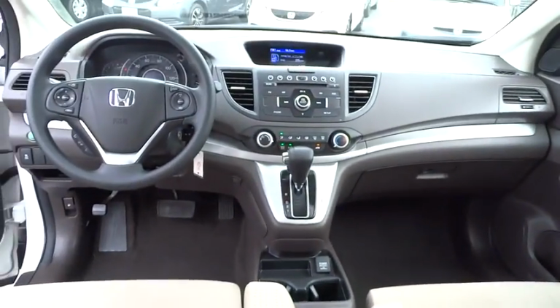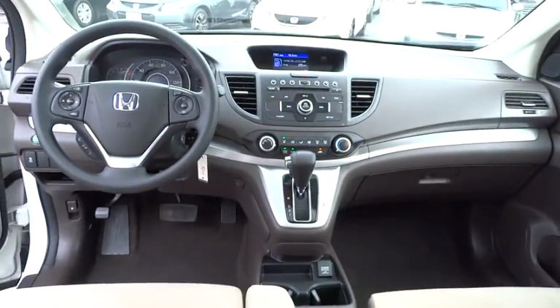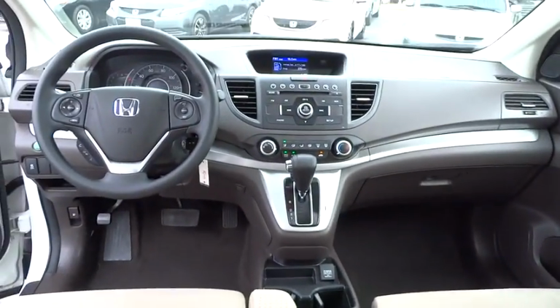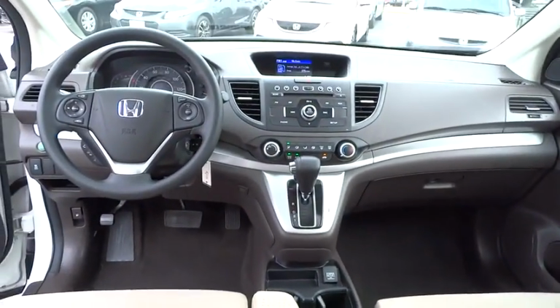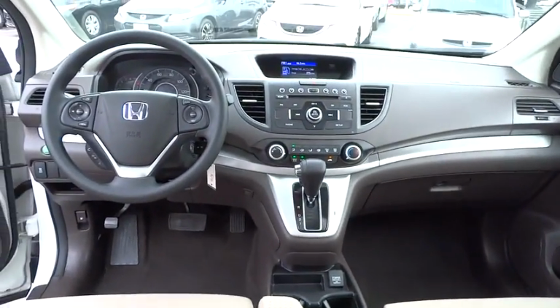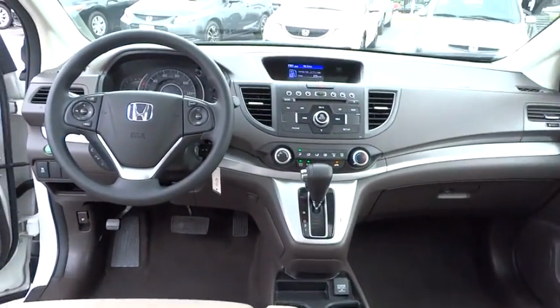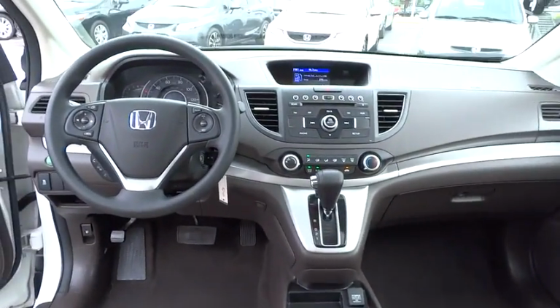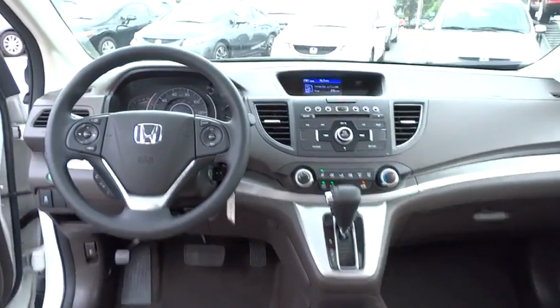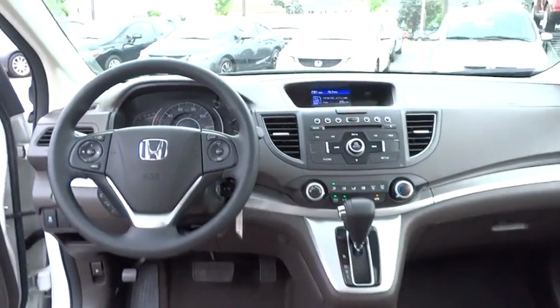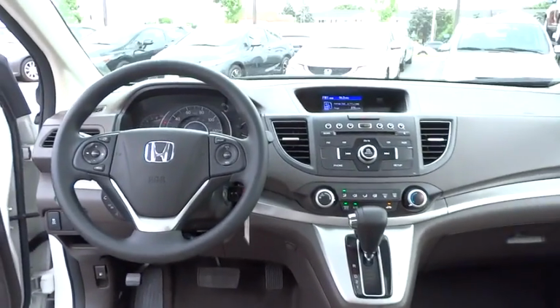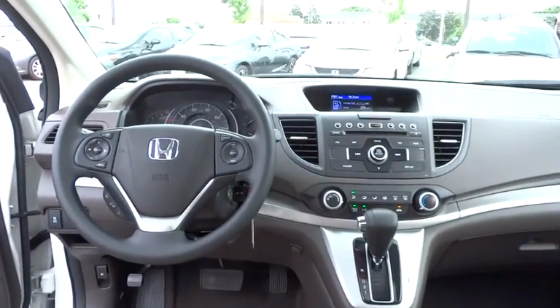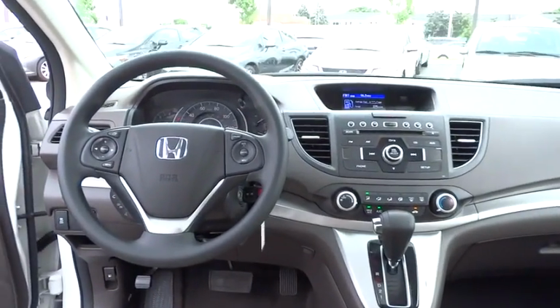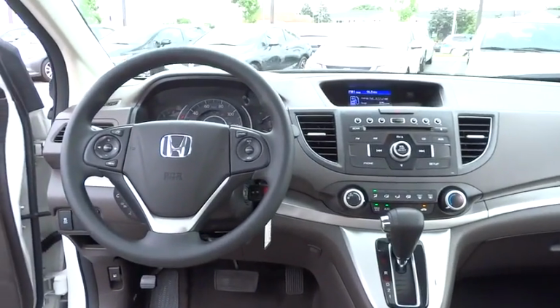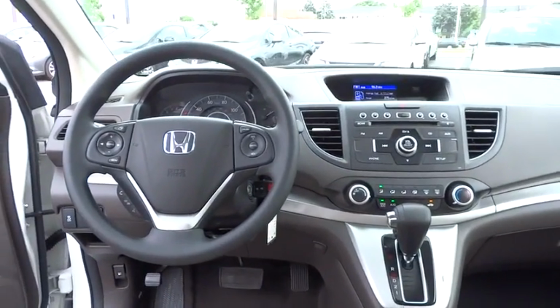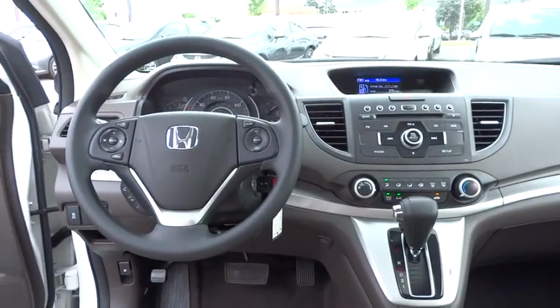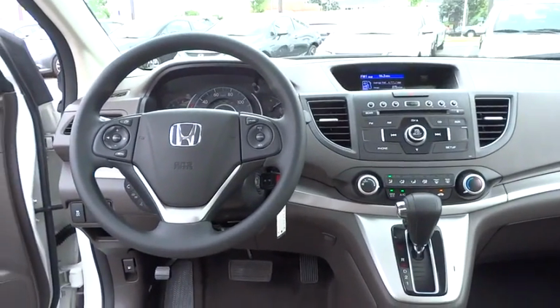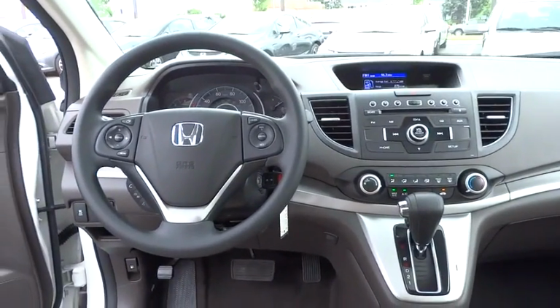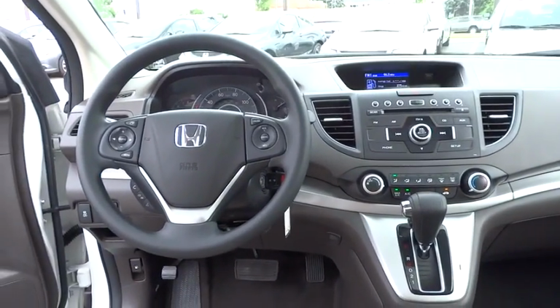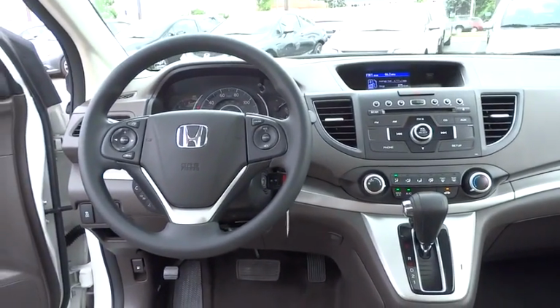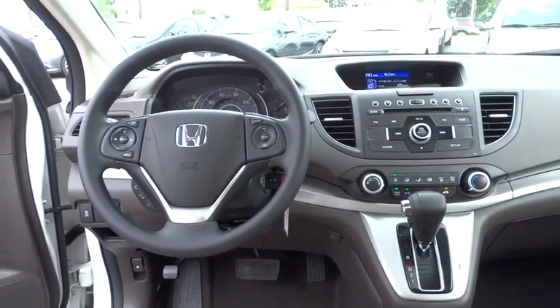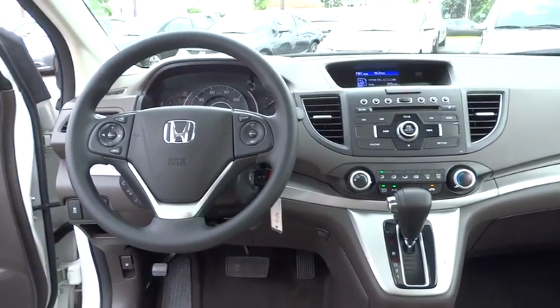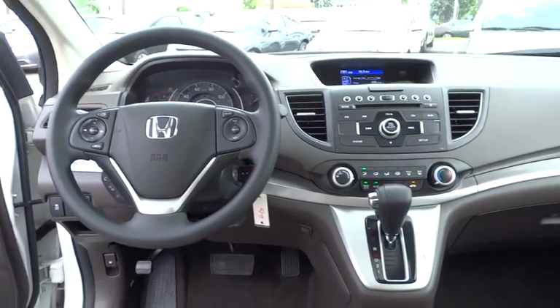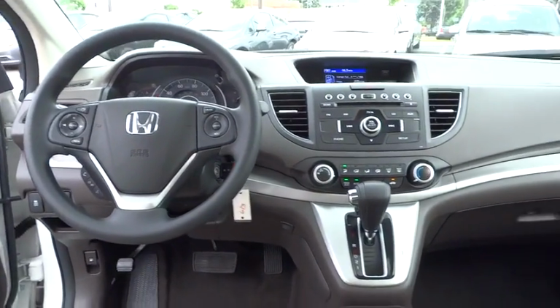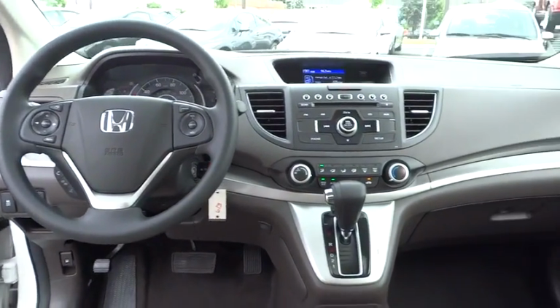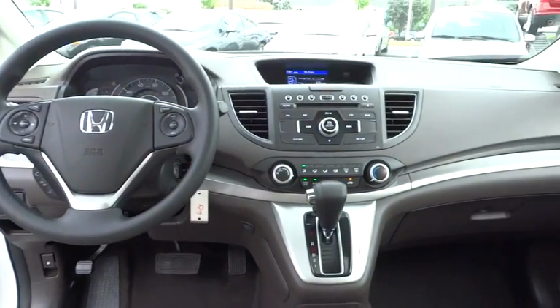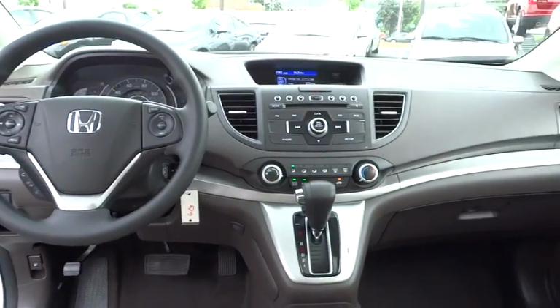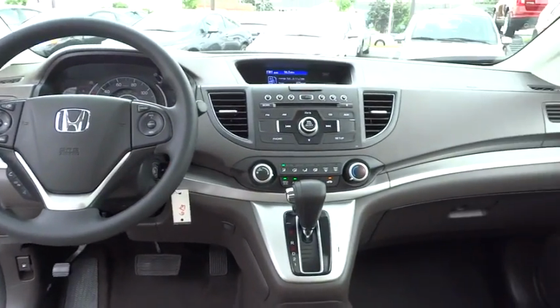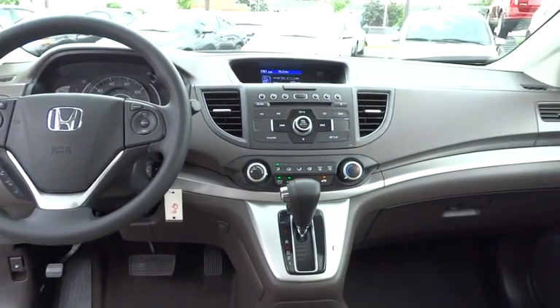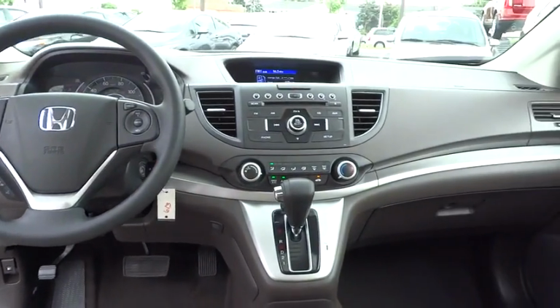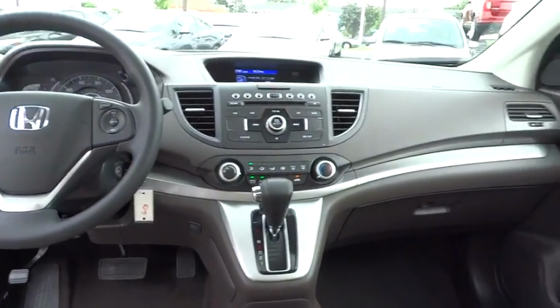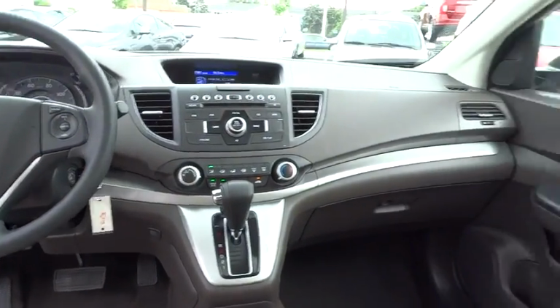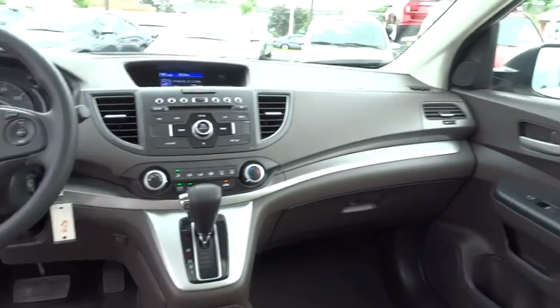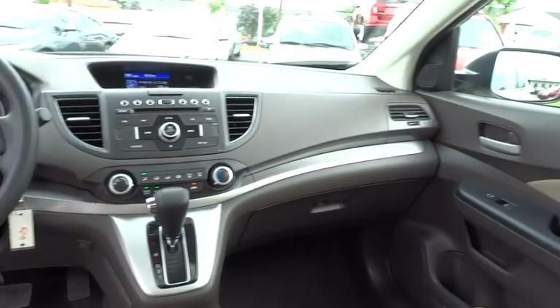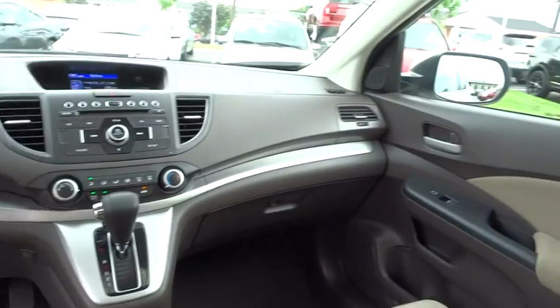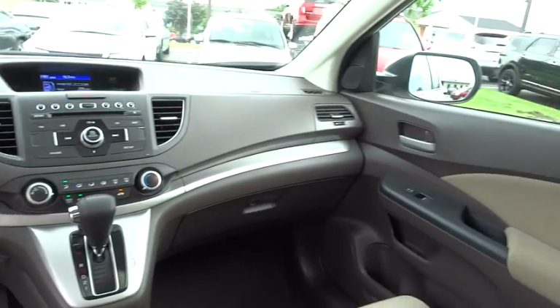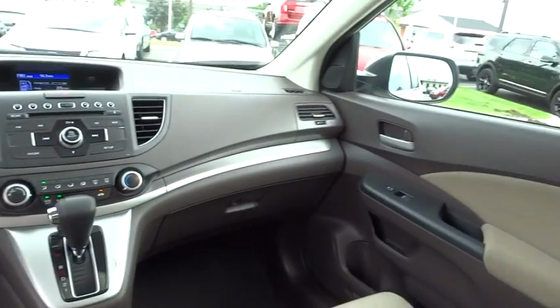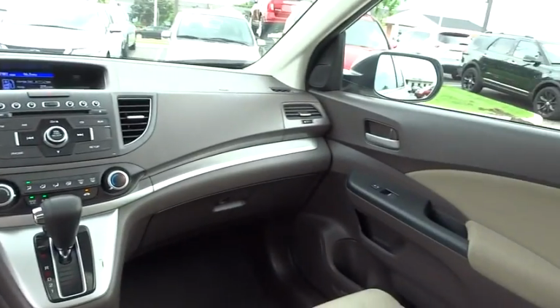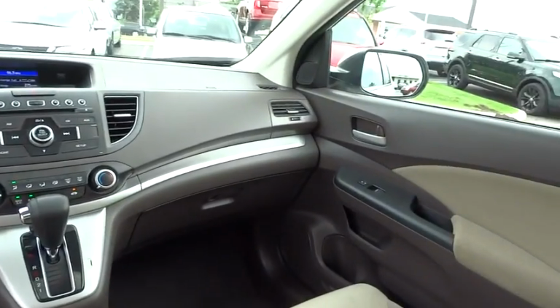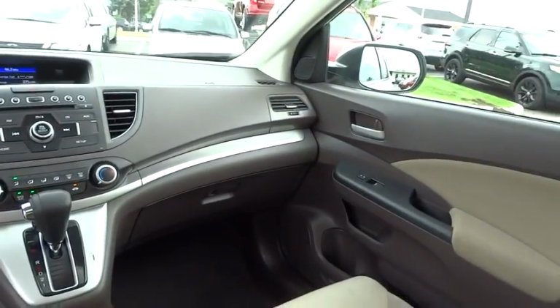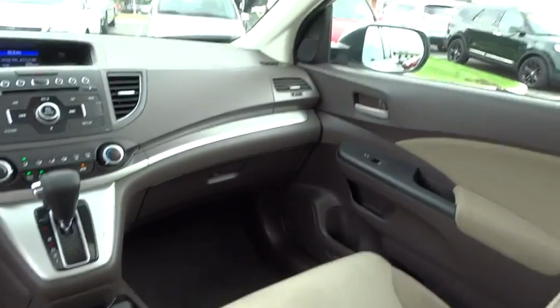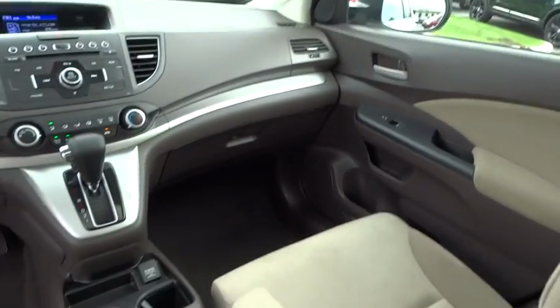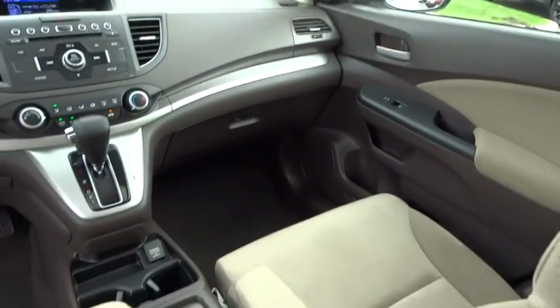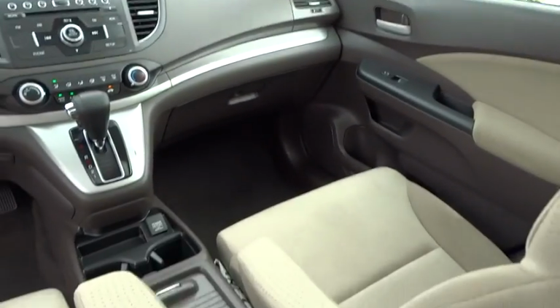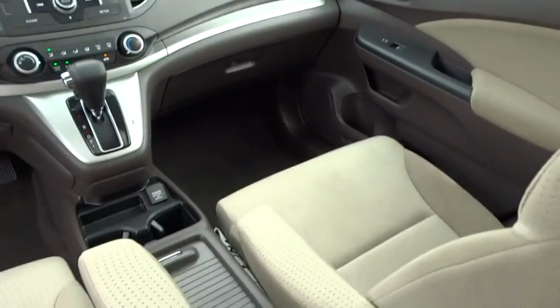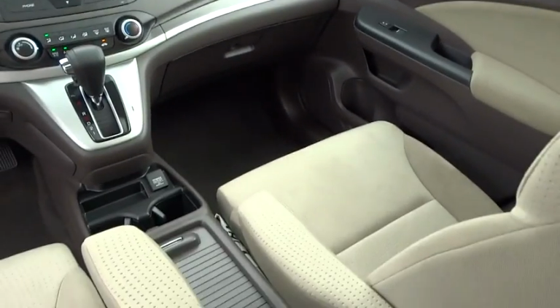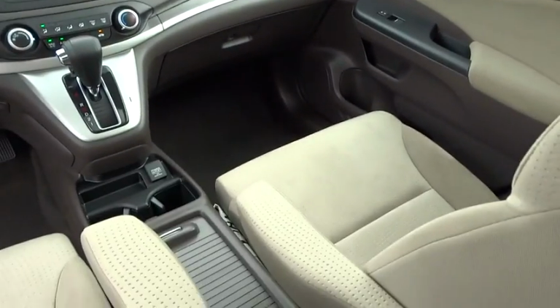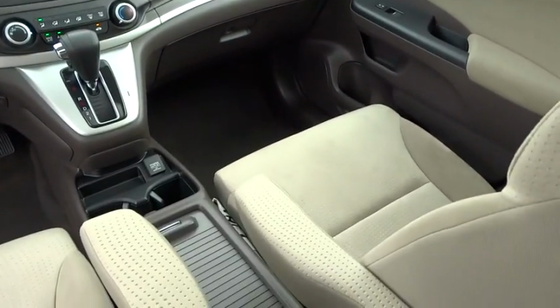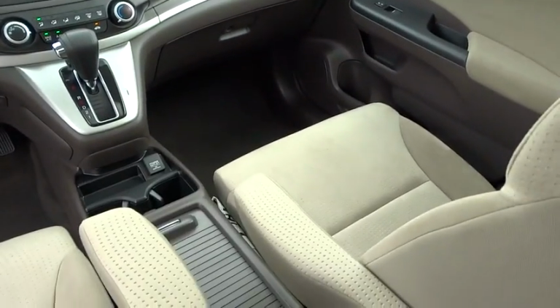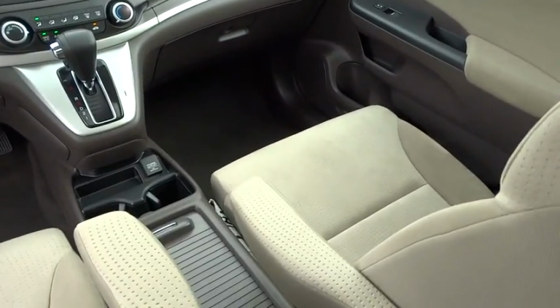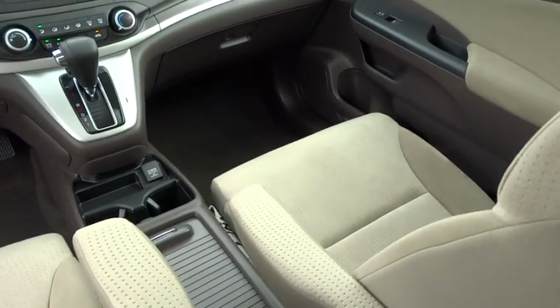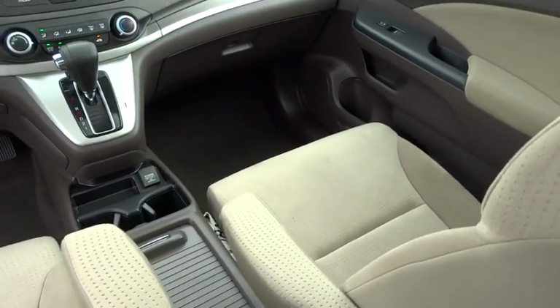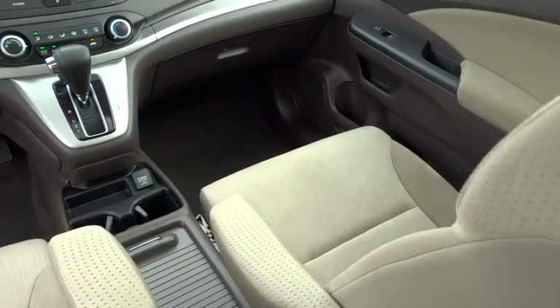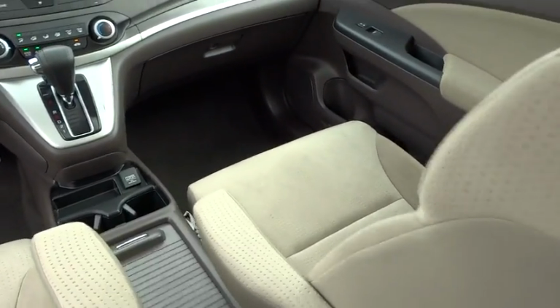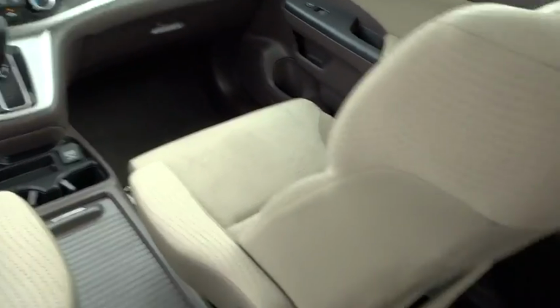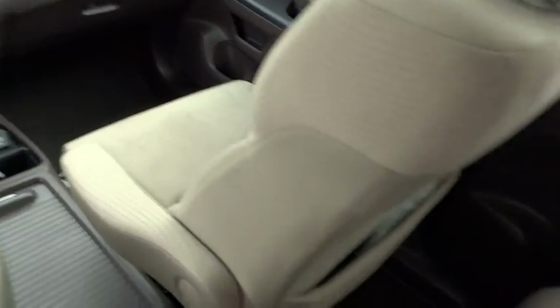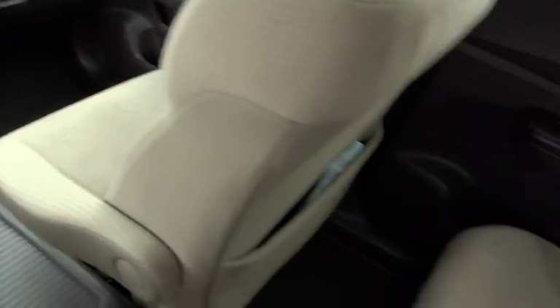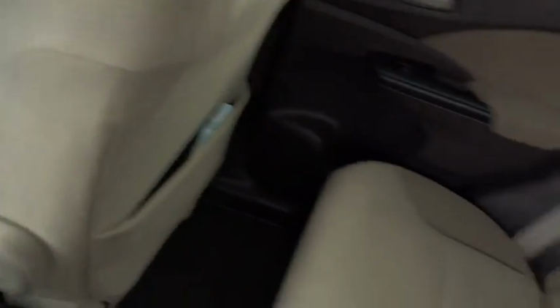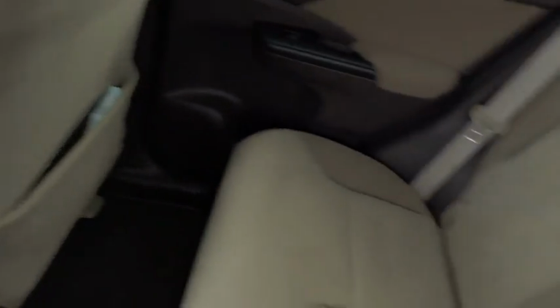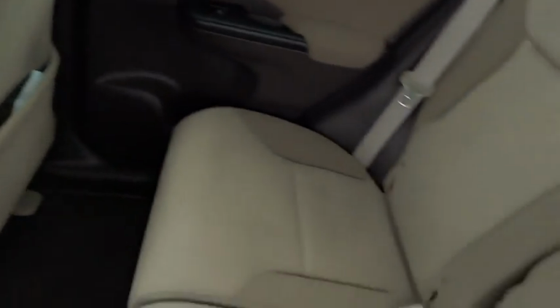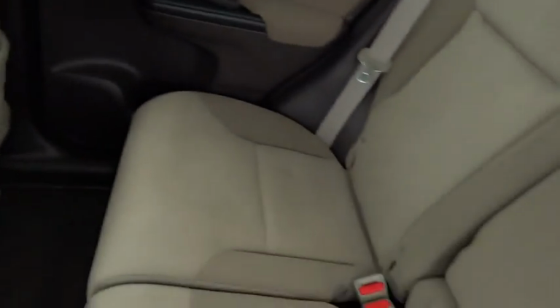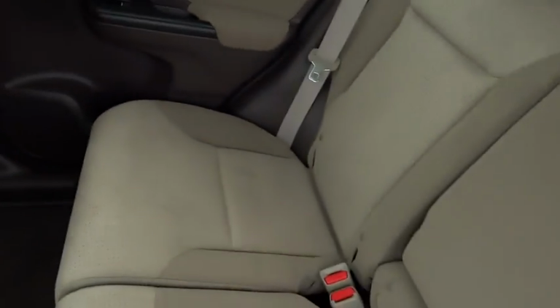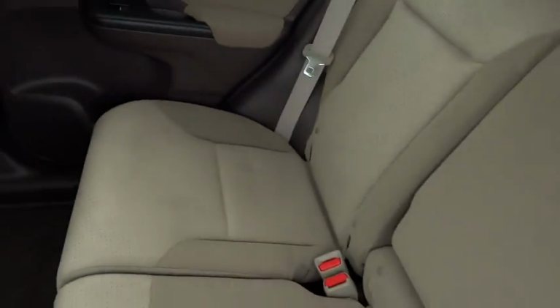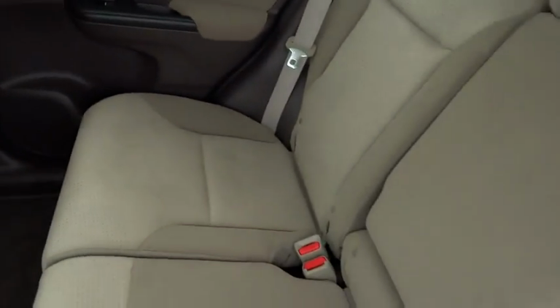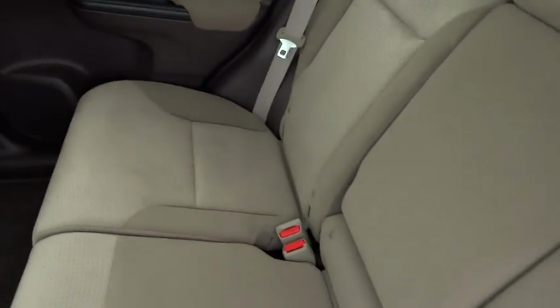Compass, trip computer, remote keyless entry, tachometer, power moonroof, overhead console, brake assist.